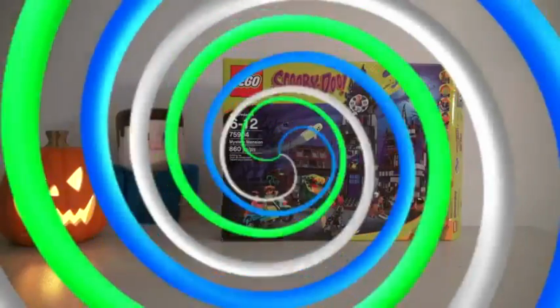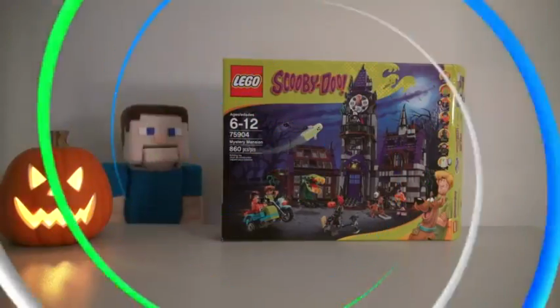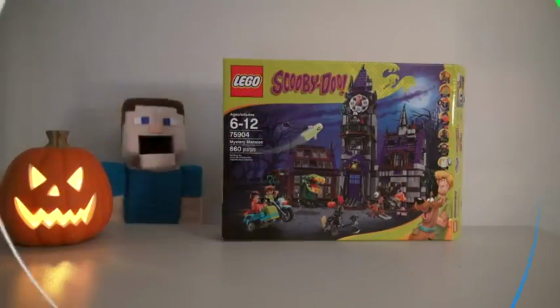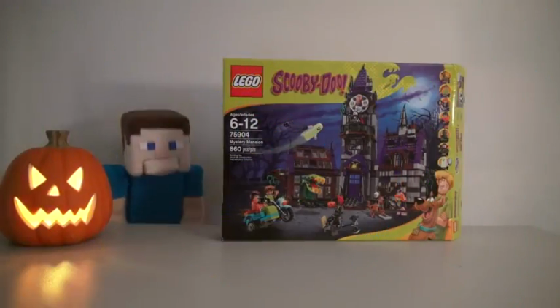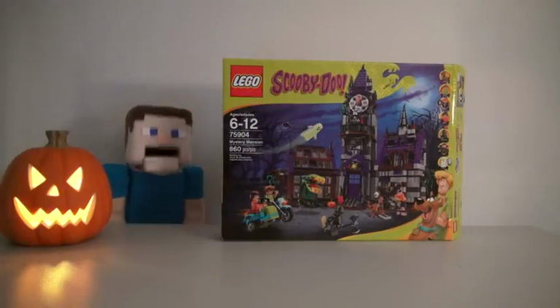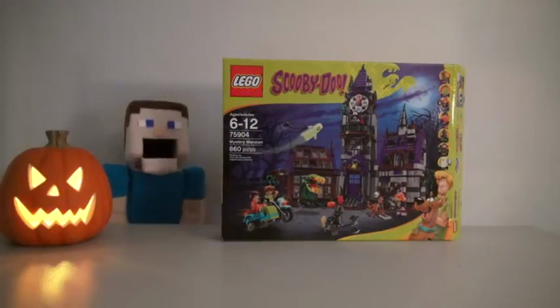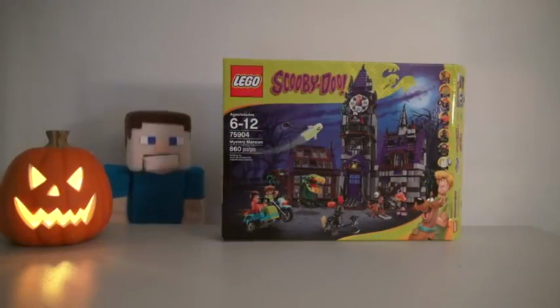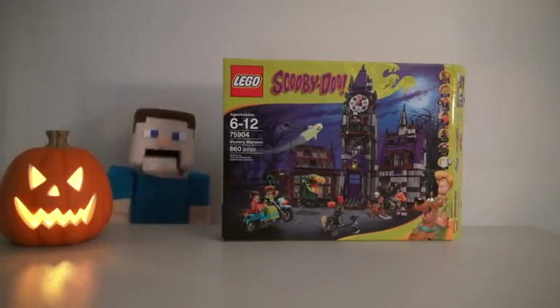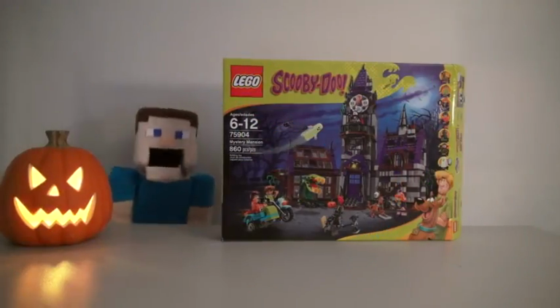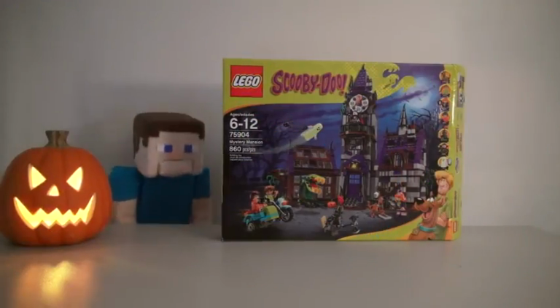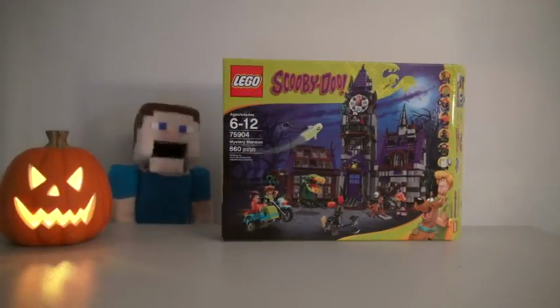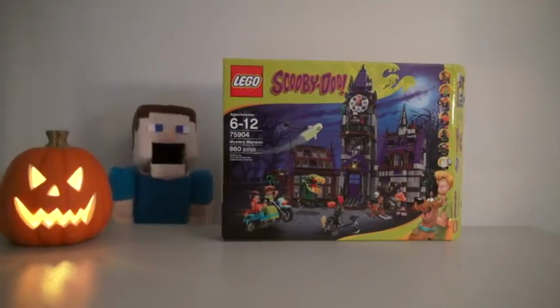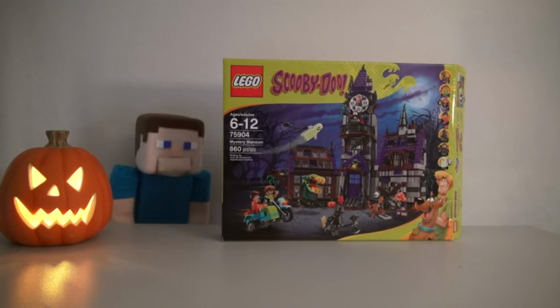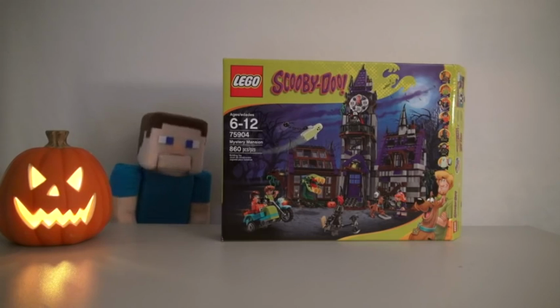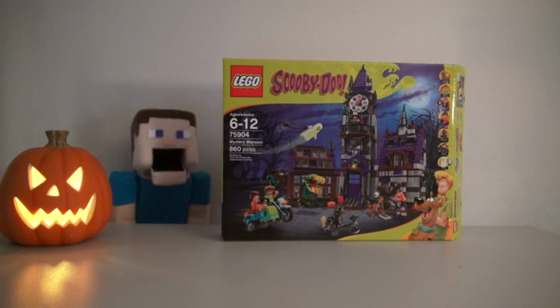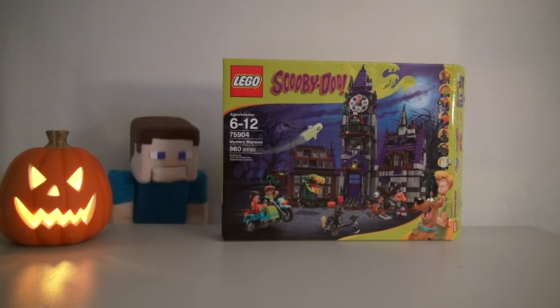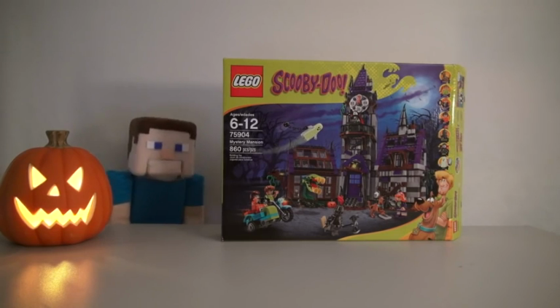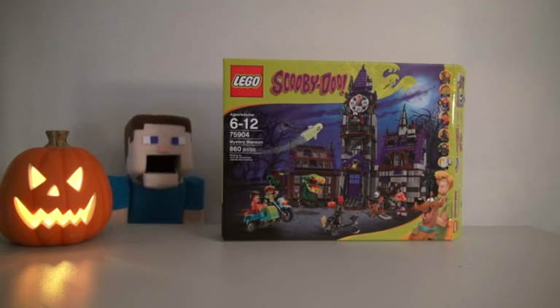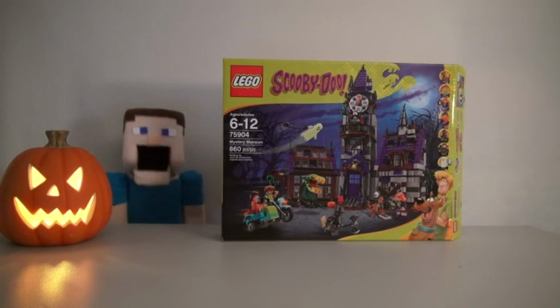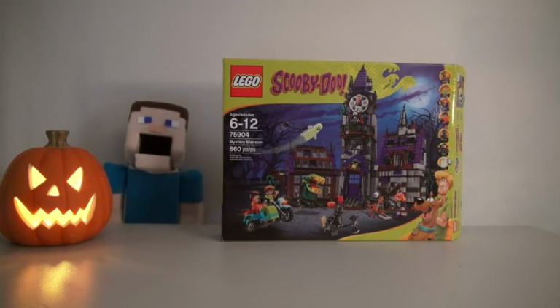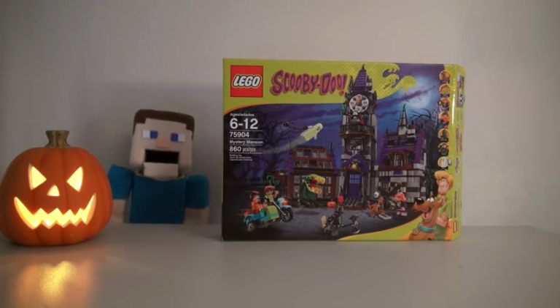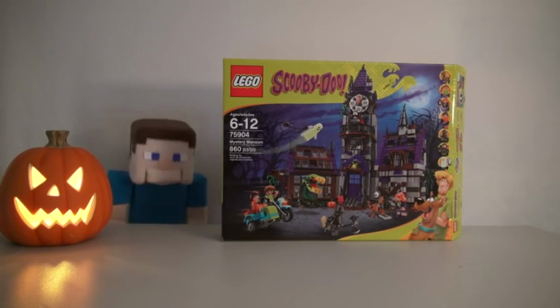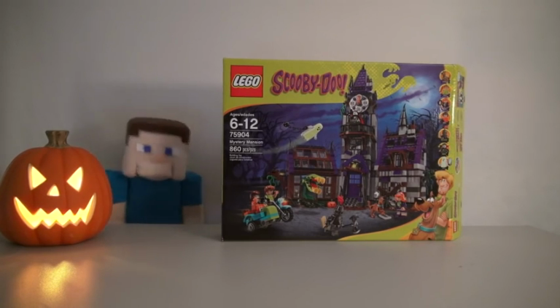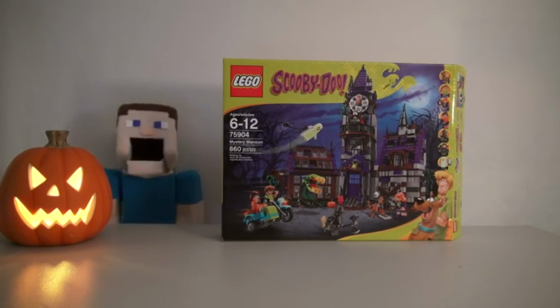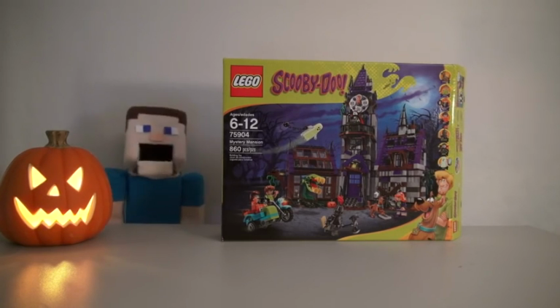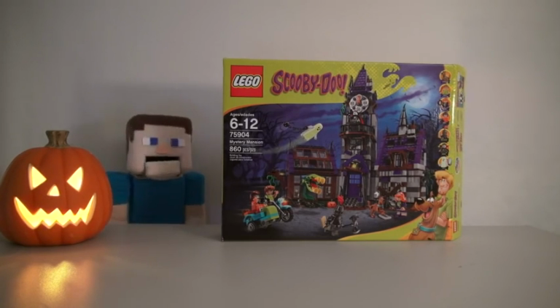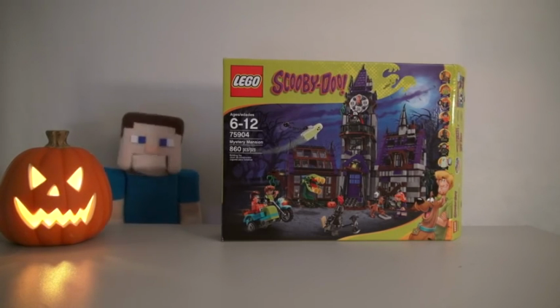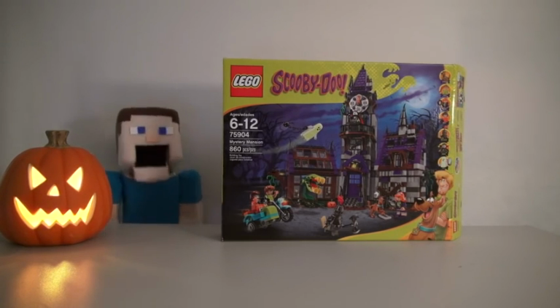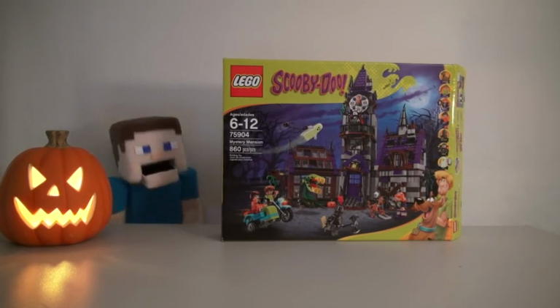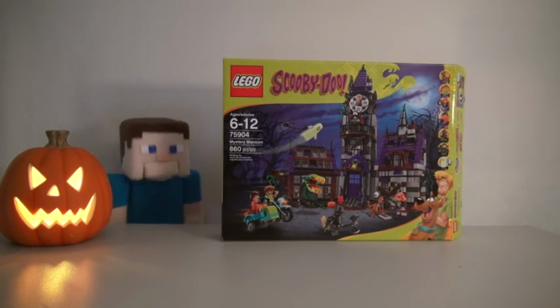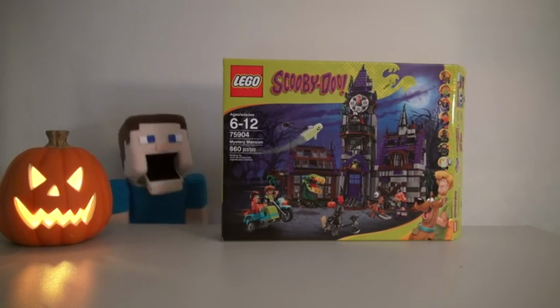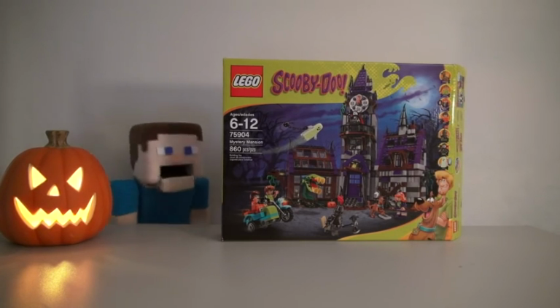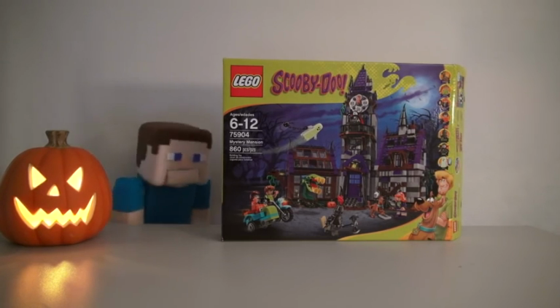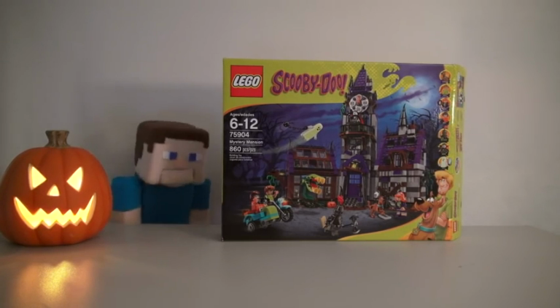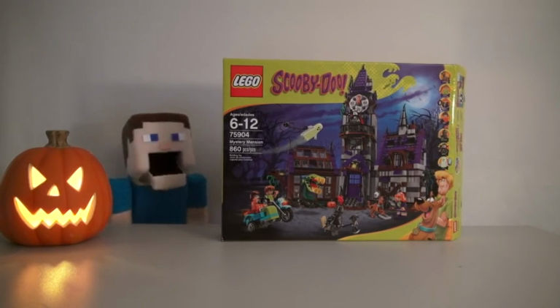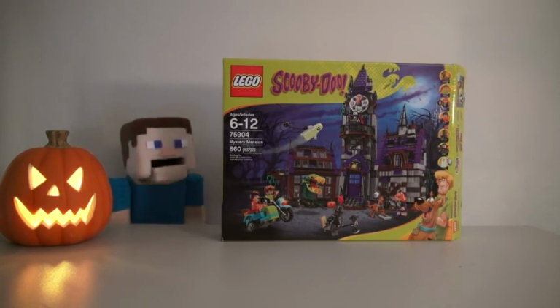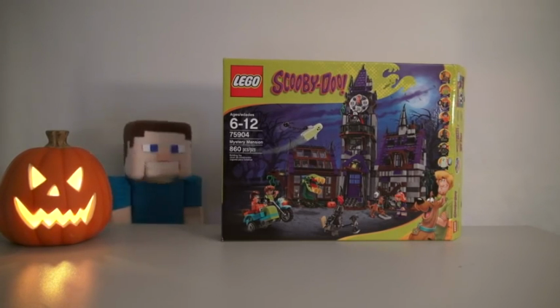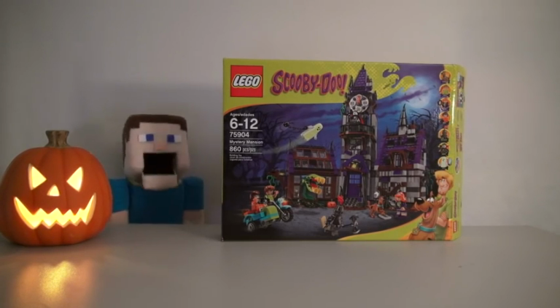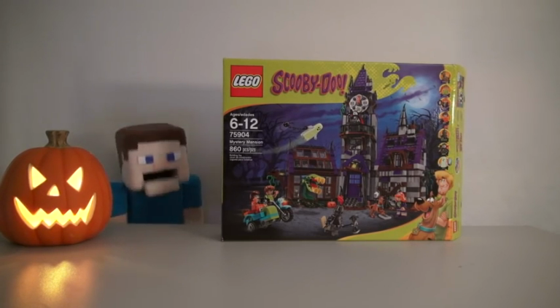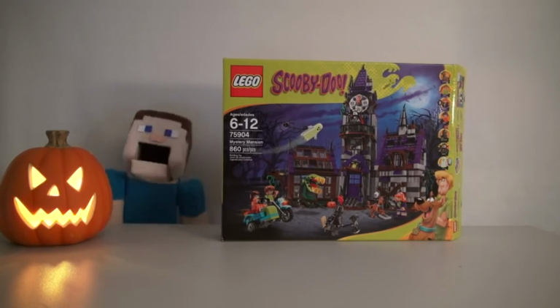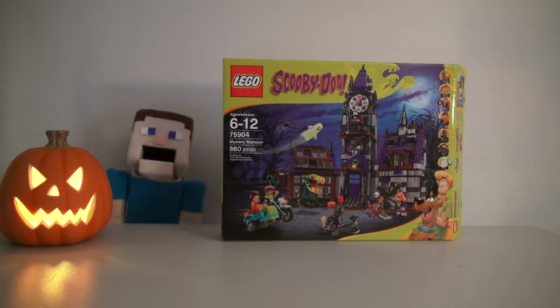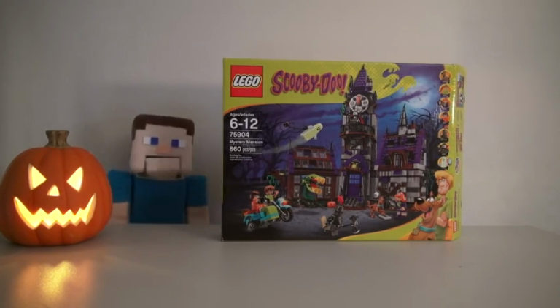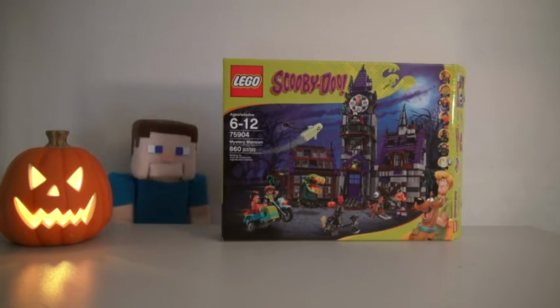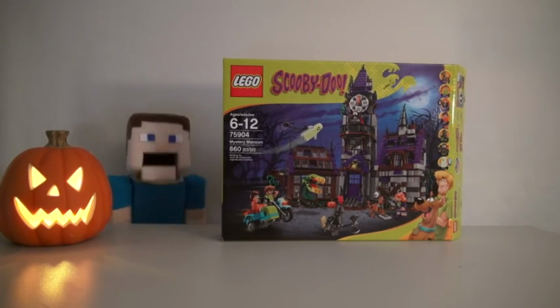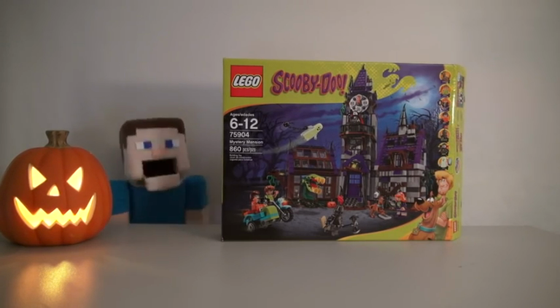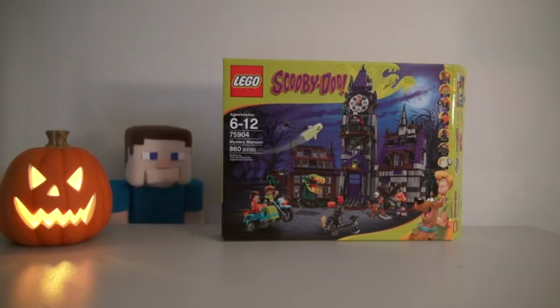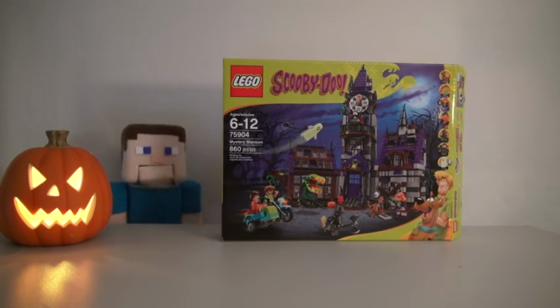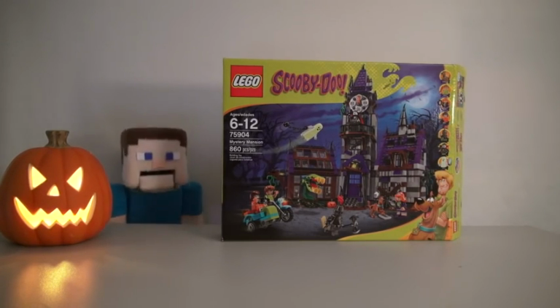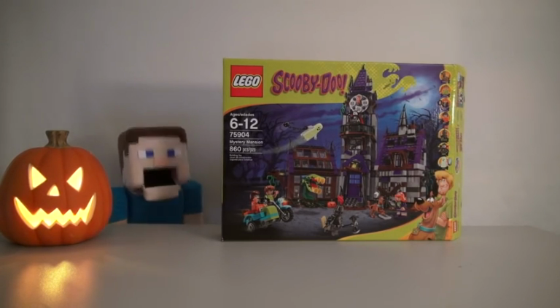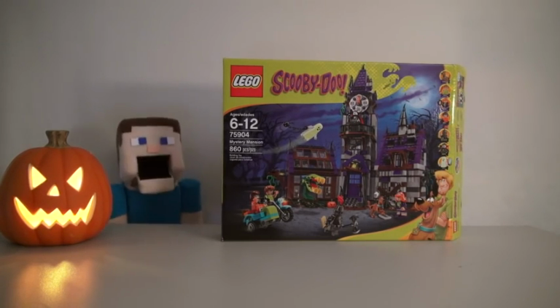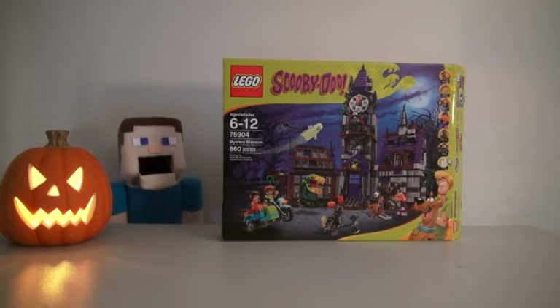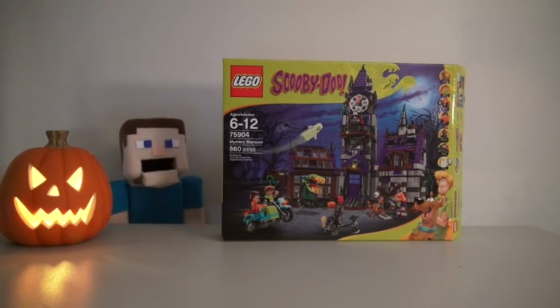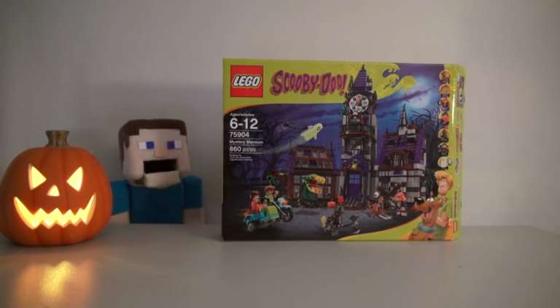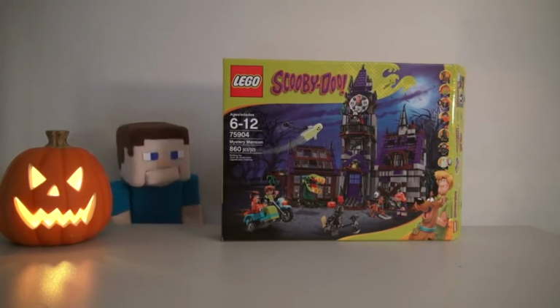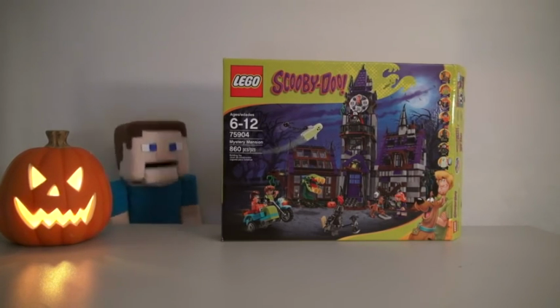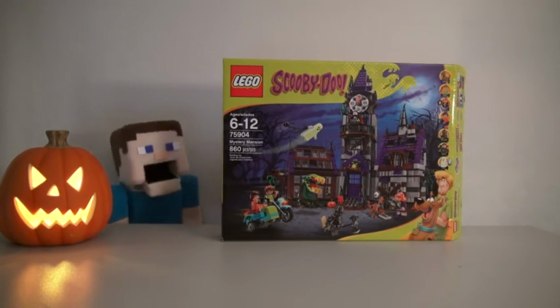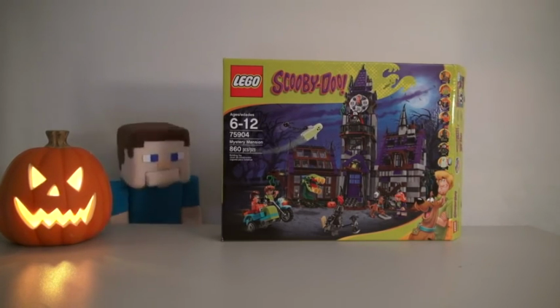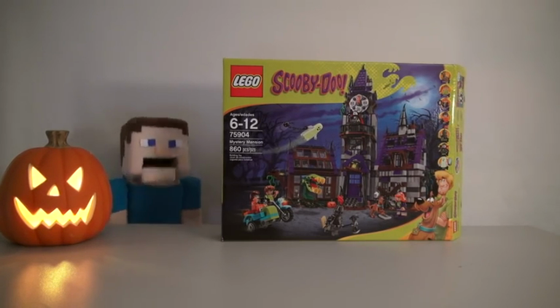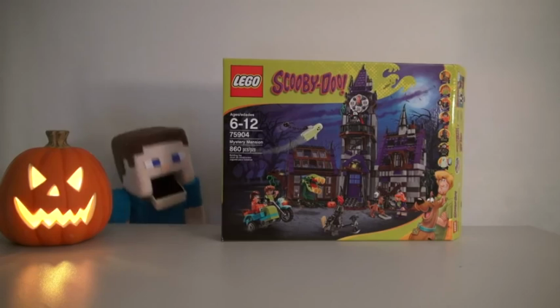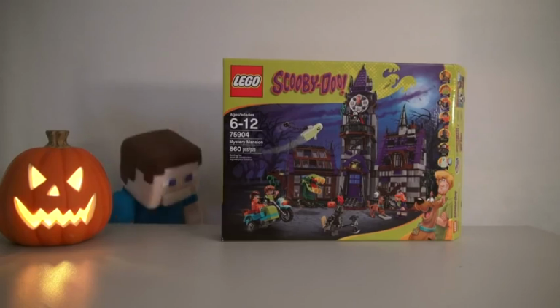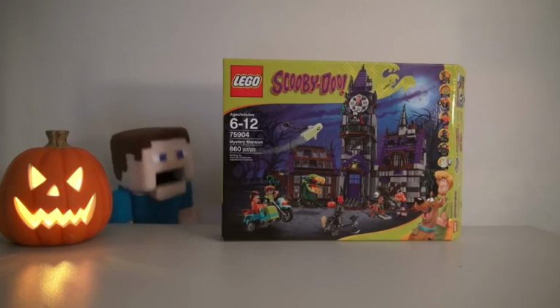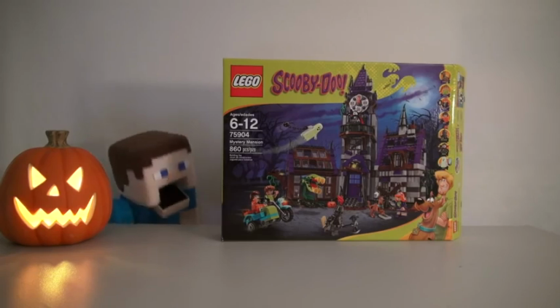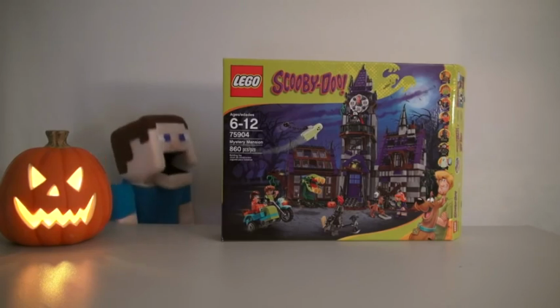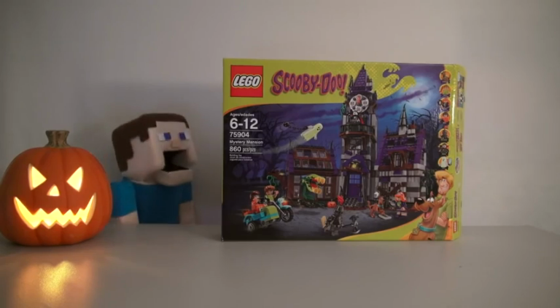Hey kids! Welcome to another Puppet Steve Show! And today, we're checking out some Scooby-Doo Legos for Halloween! Isn't that cool, Zombie Steve?